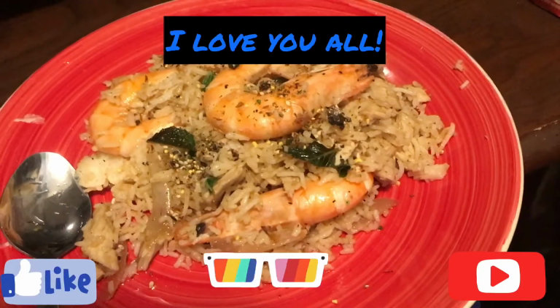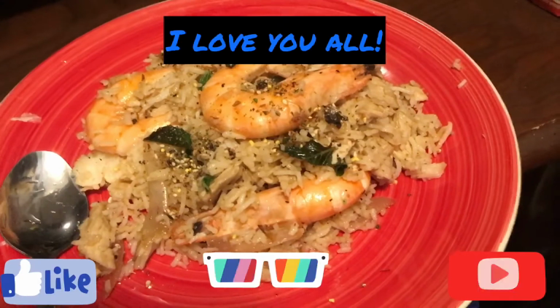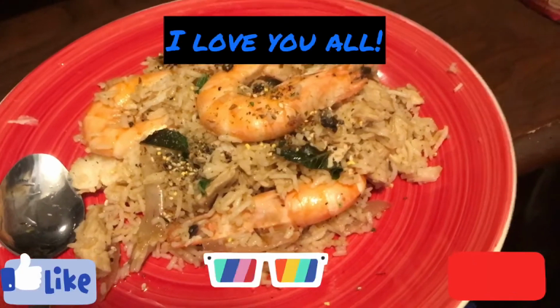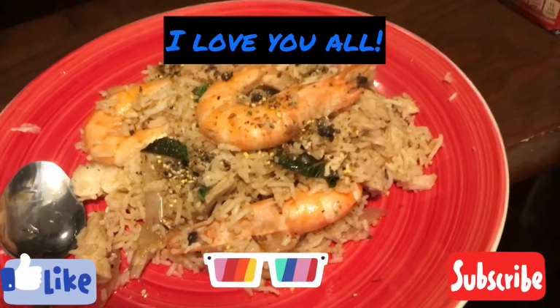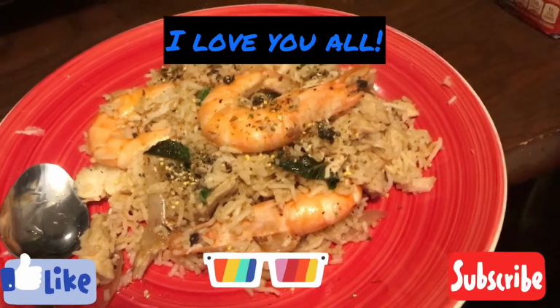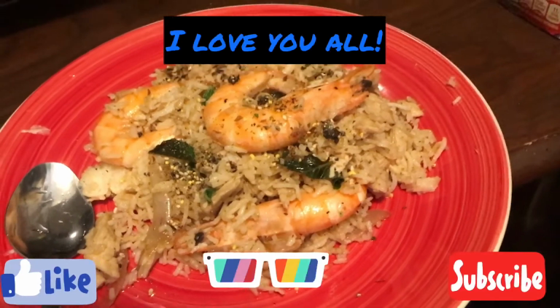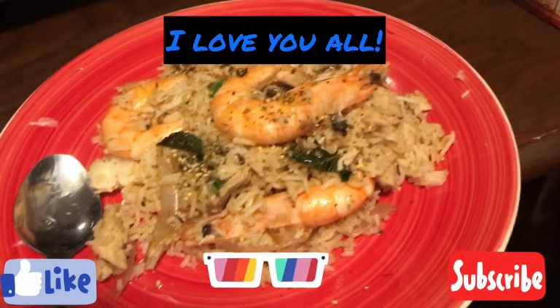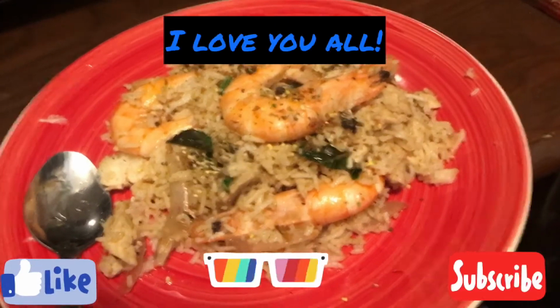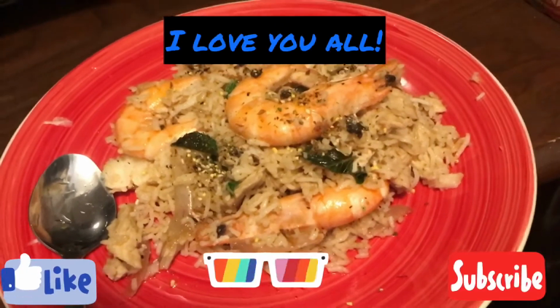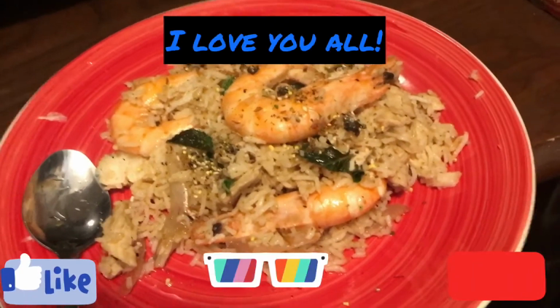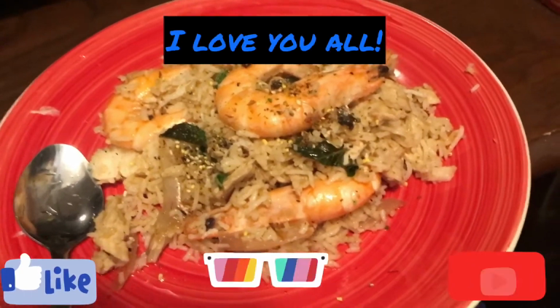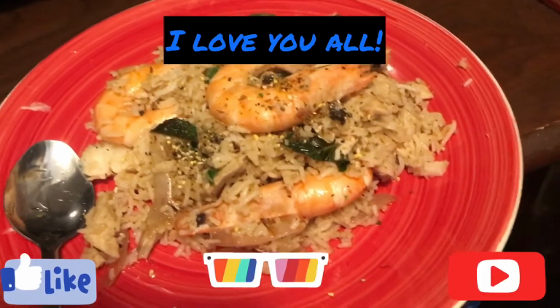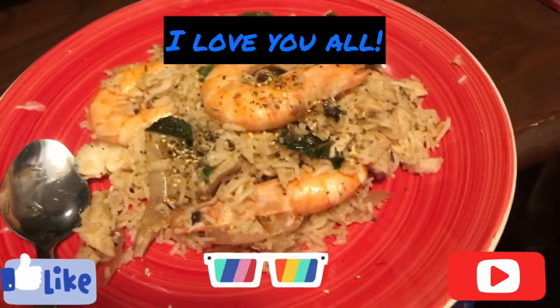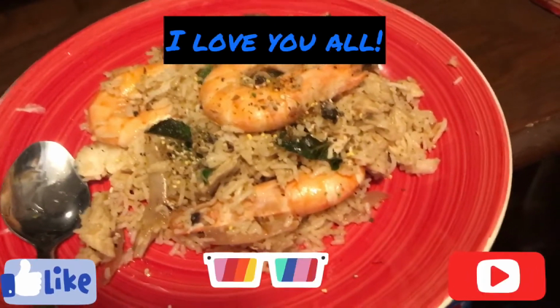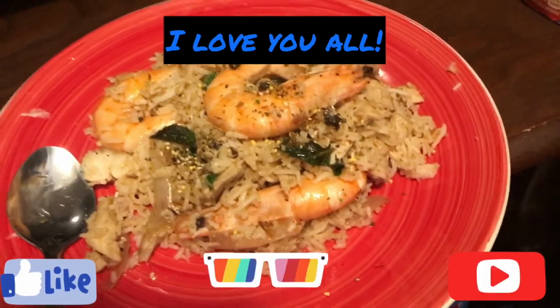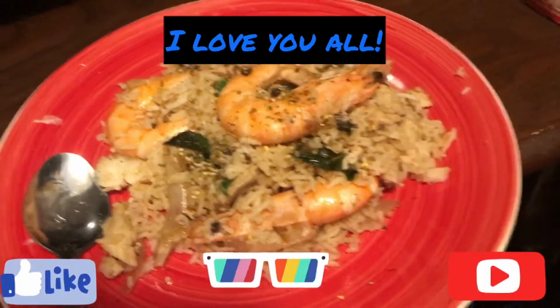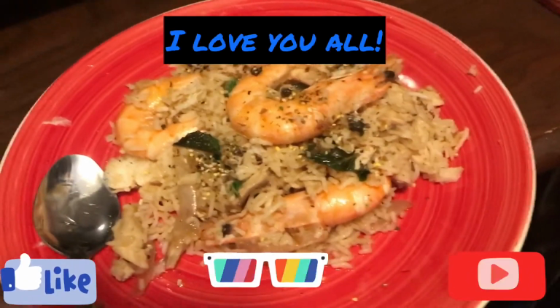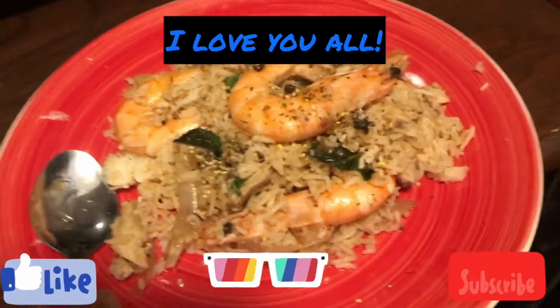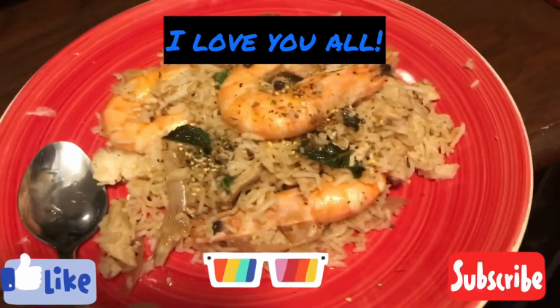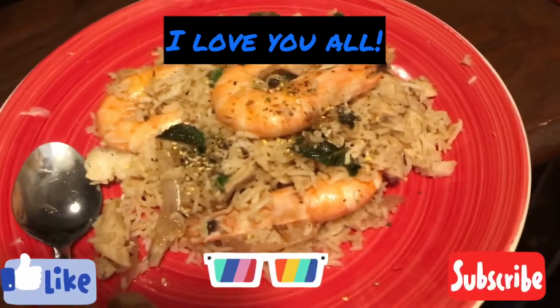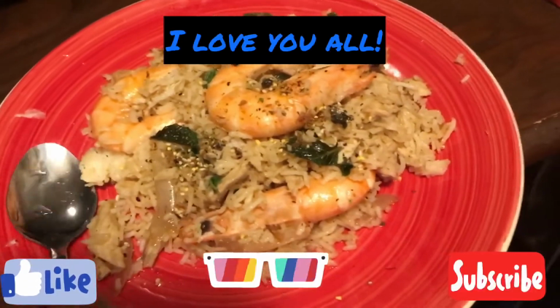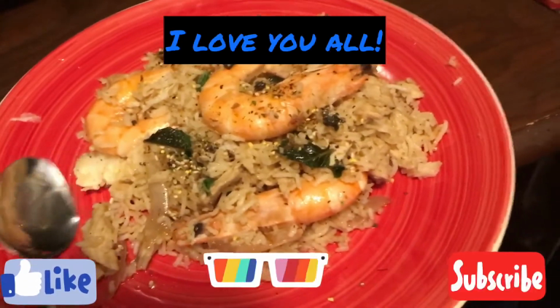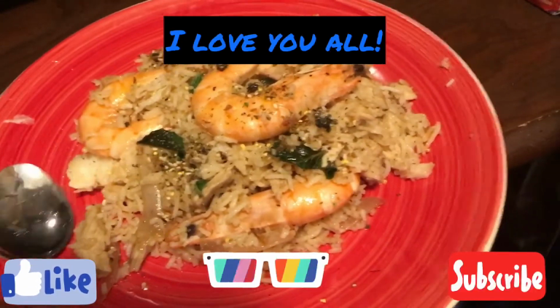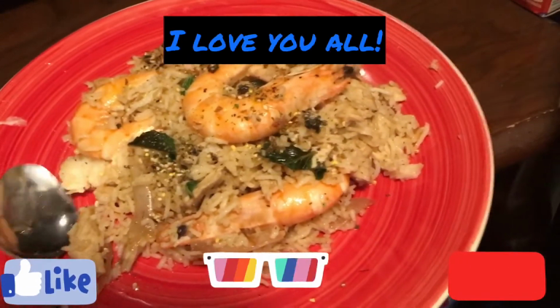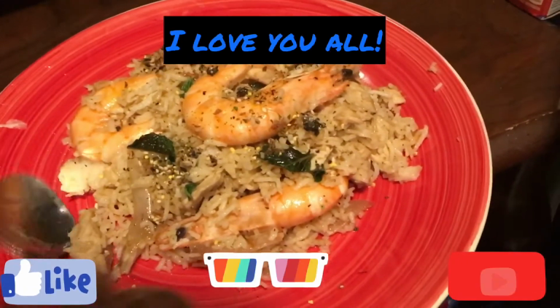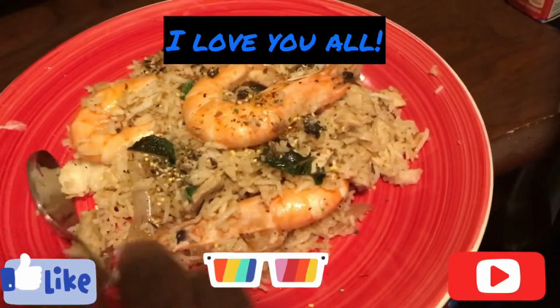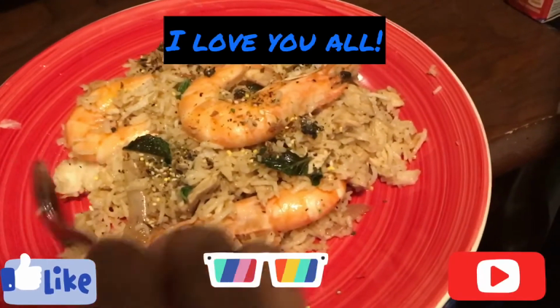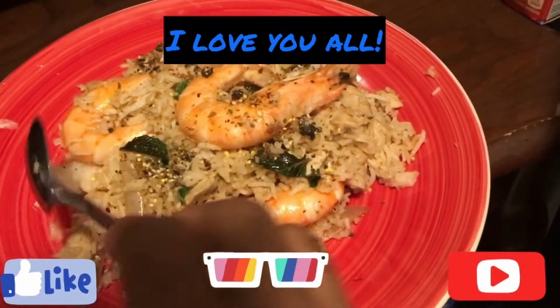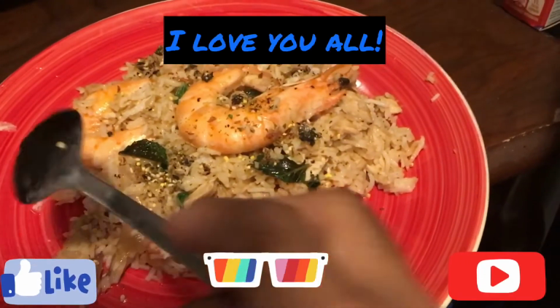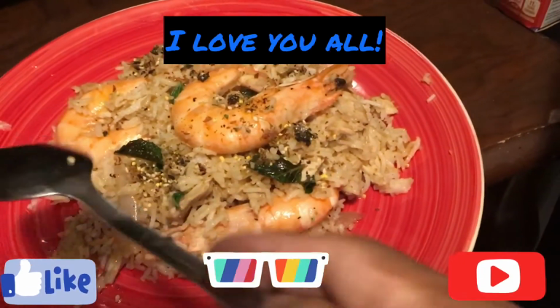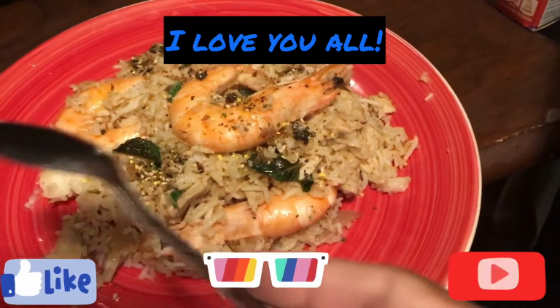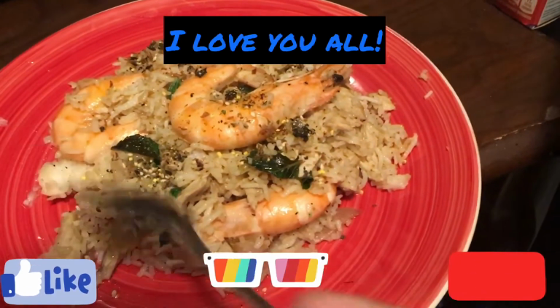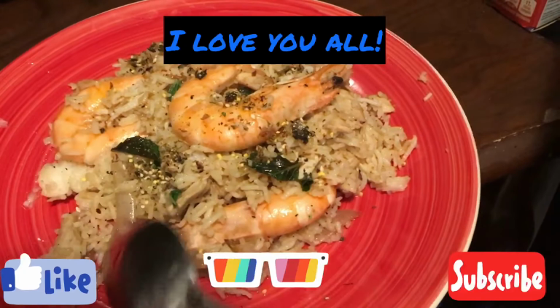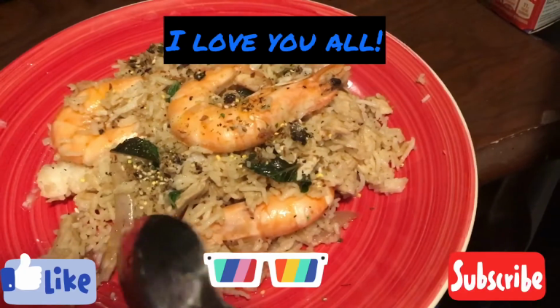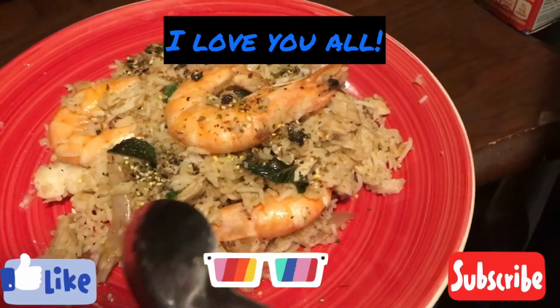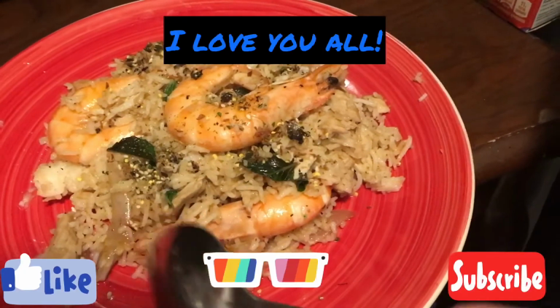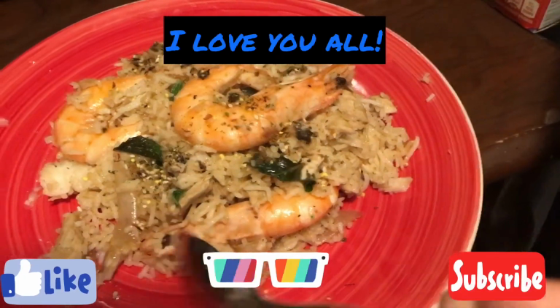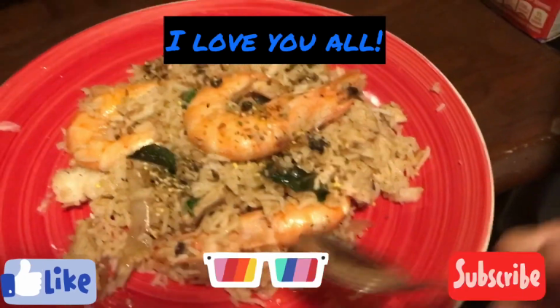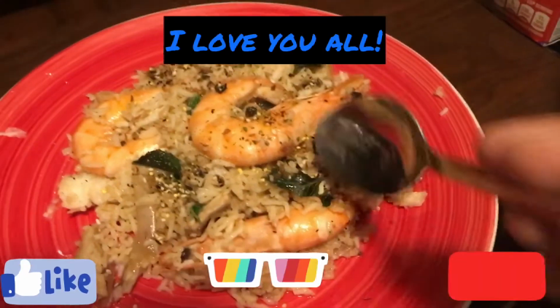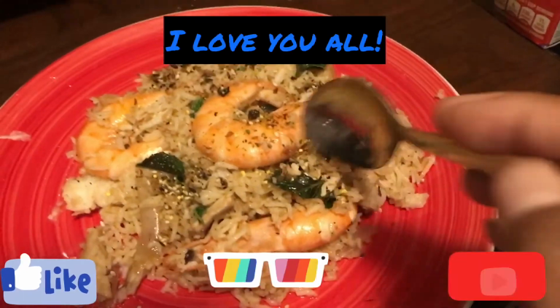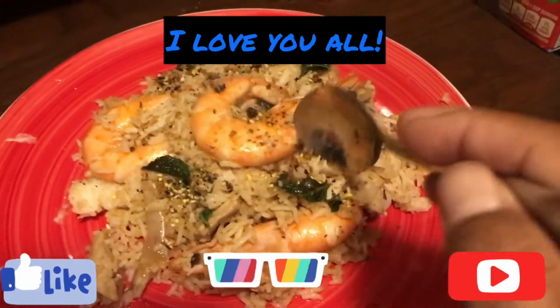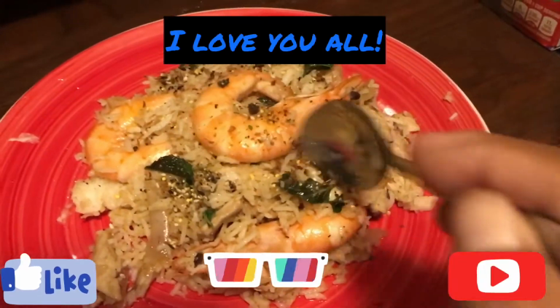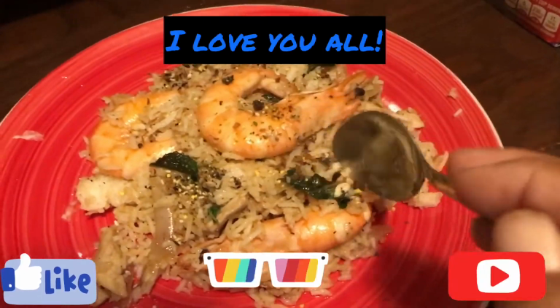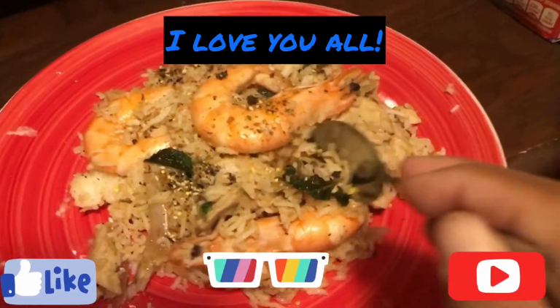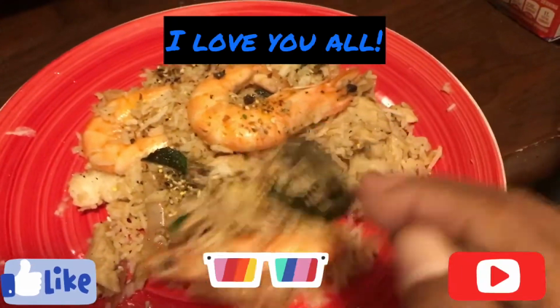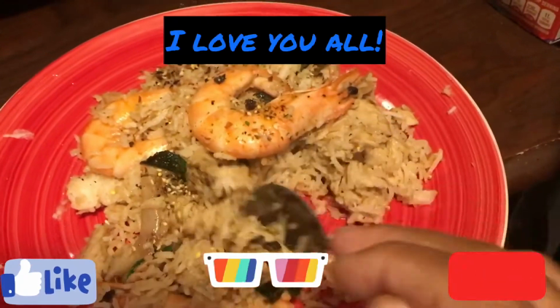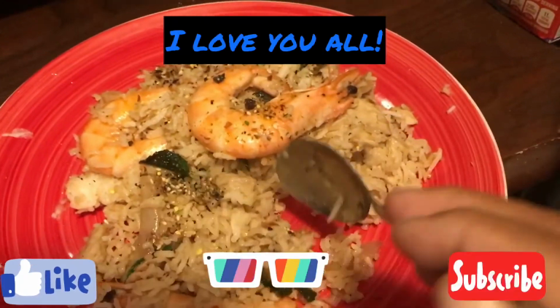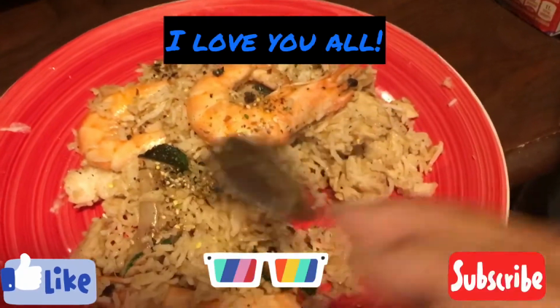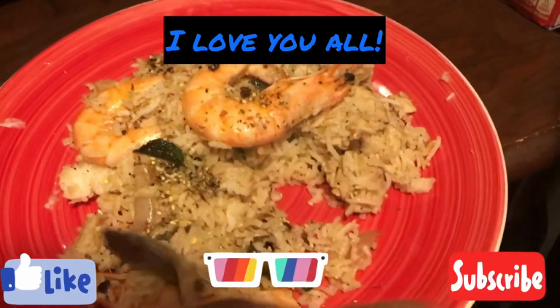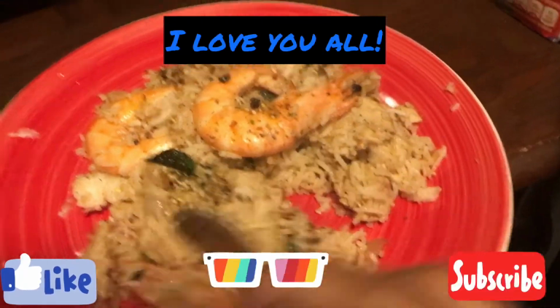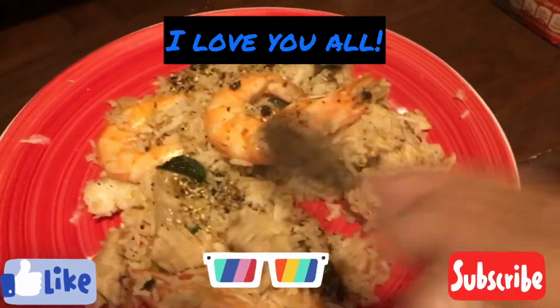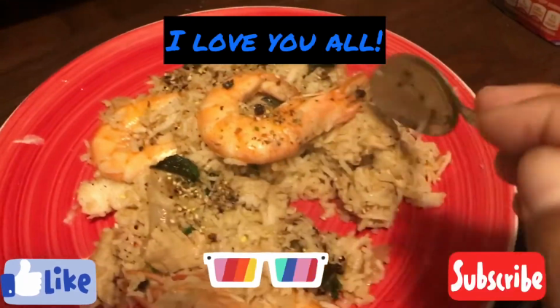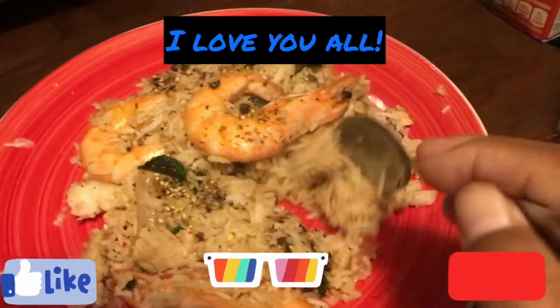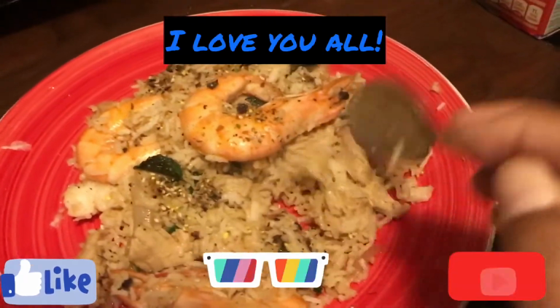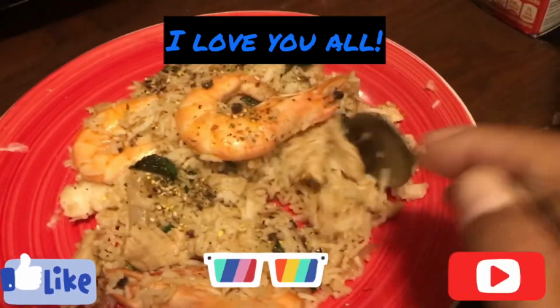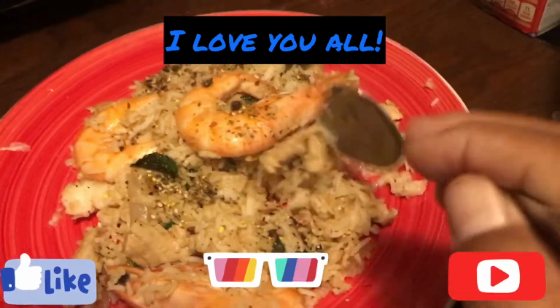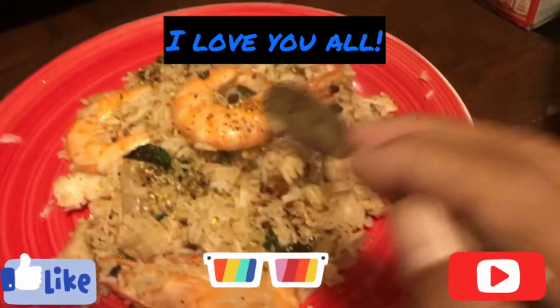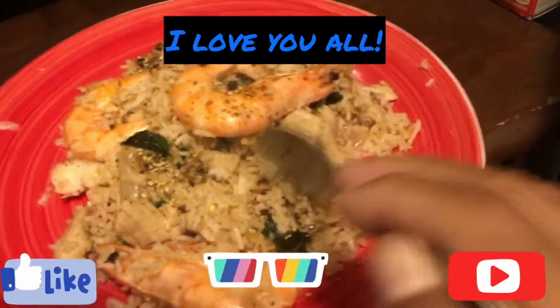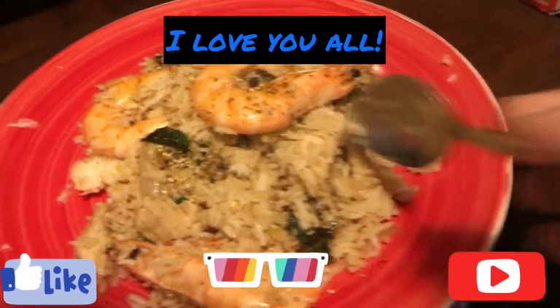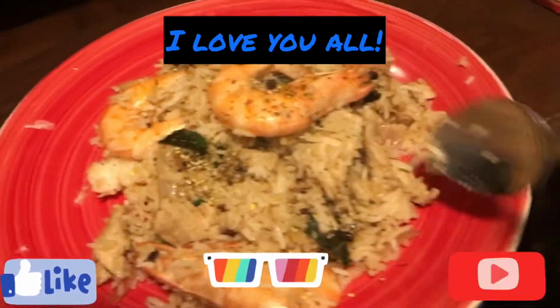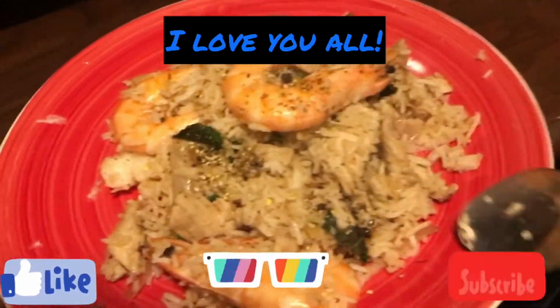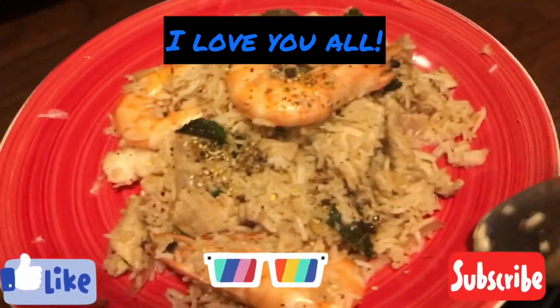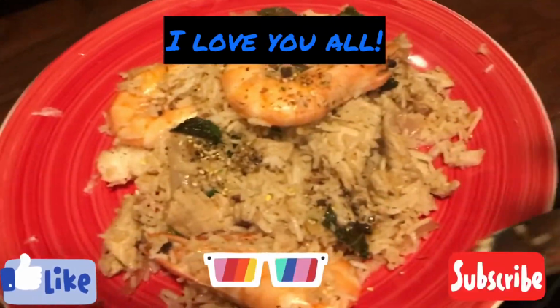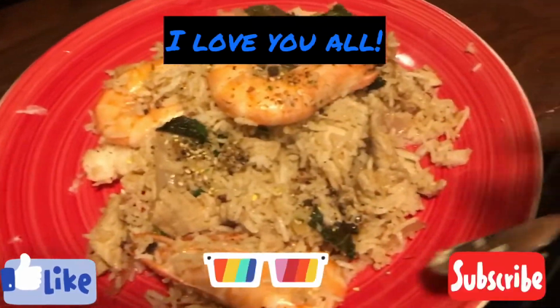Alright guys, it's ready. Let's try it — it's time to eat!